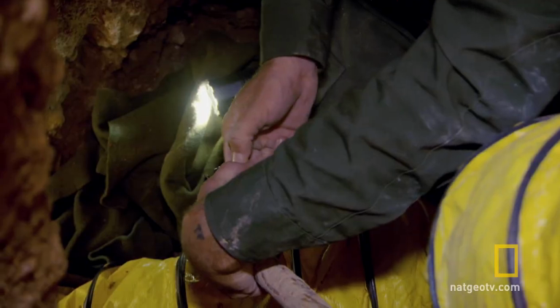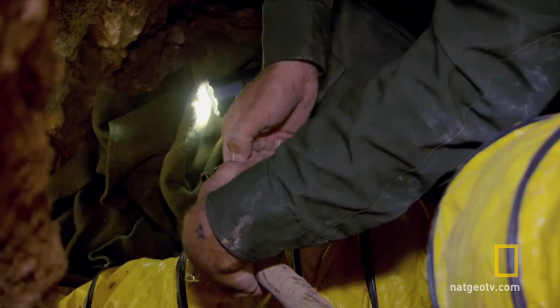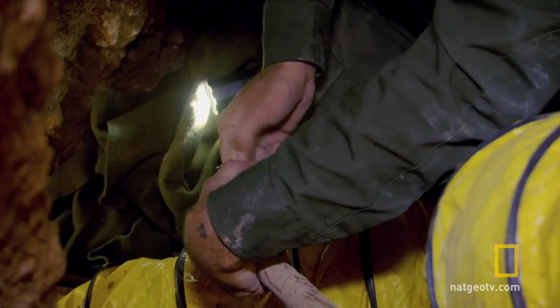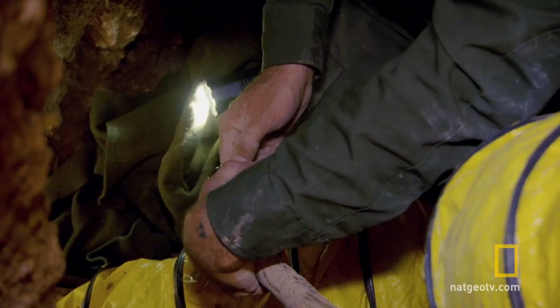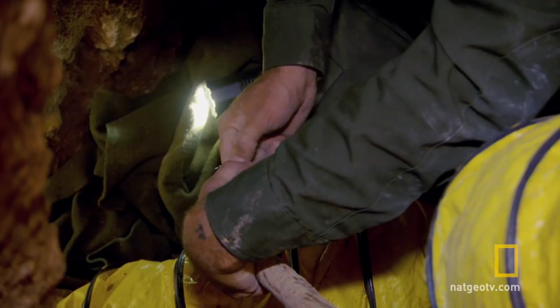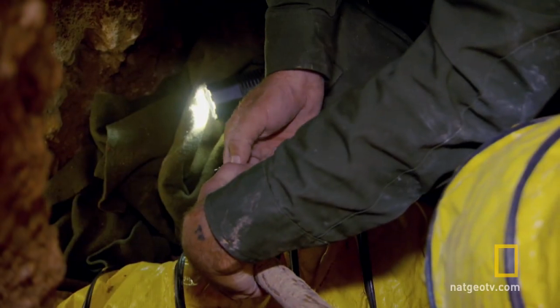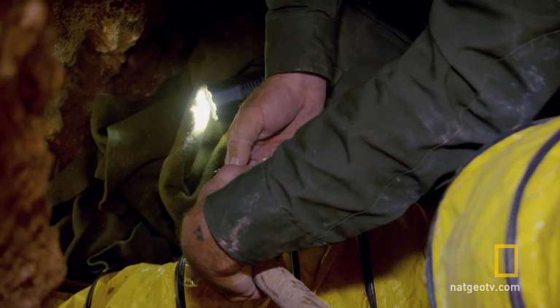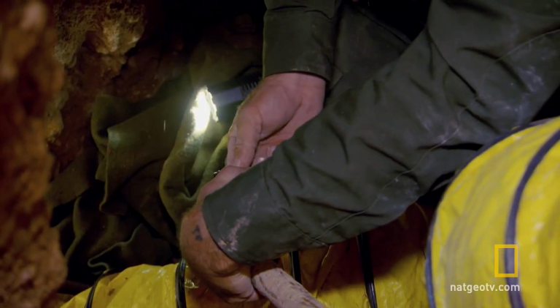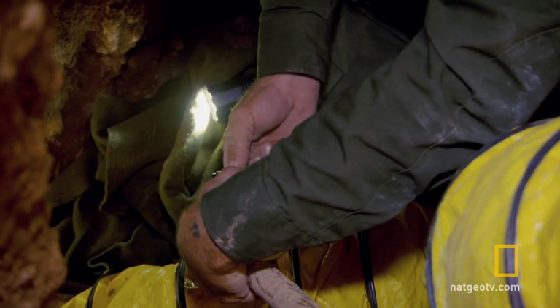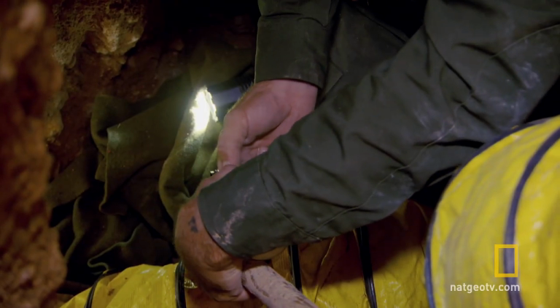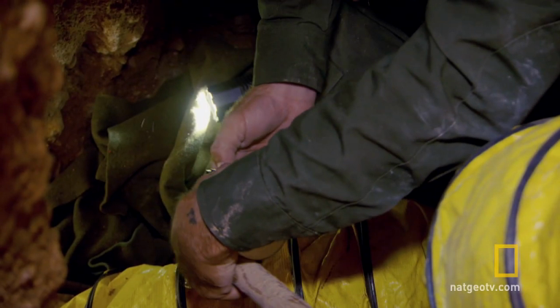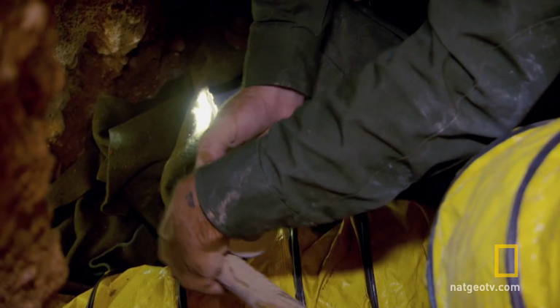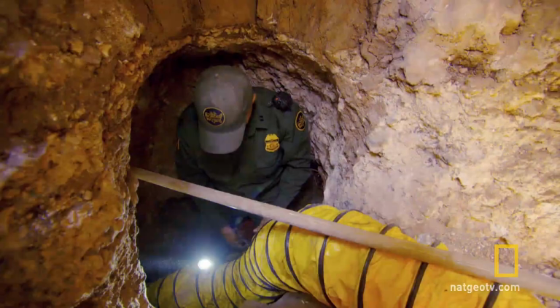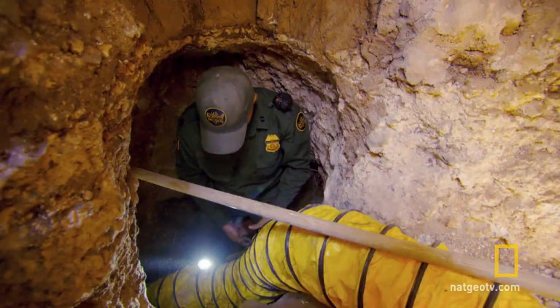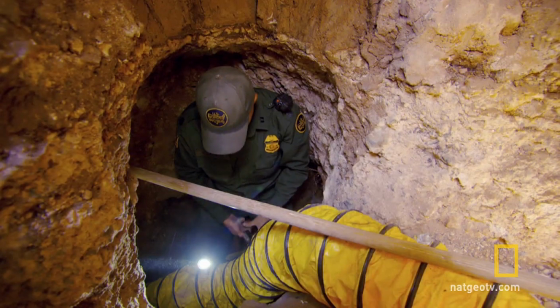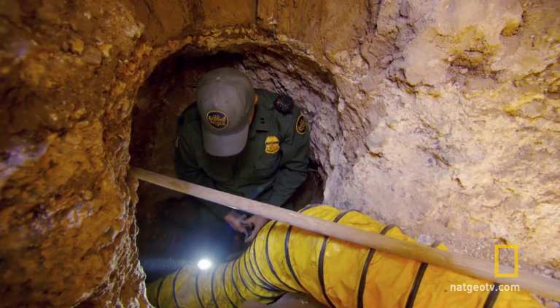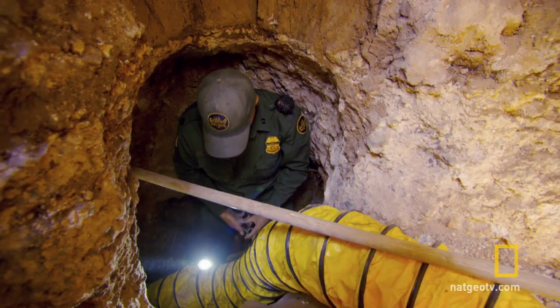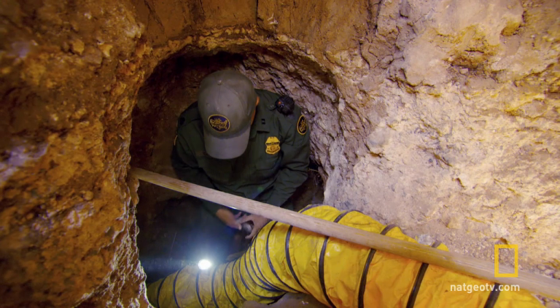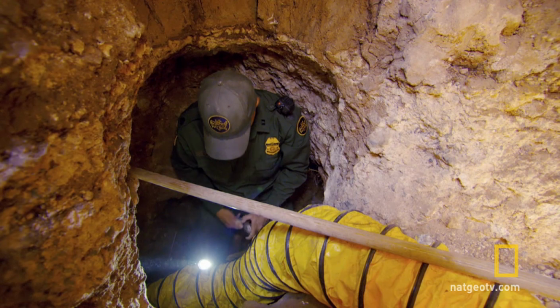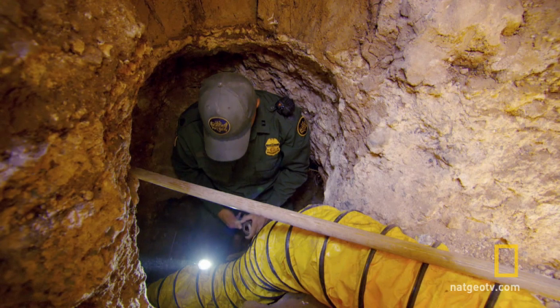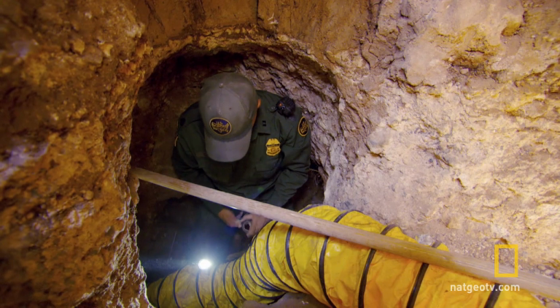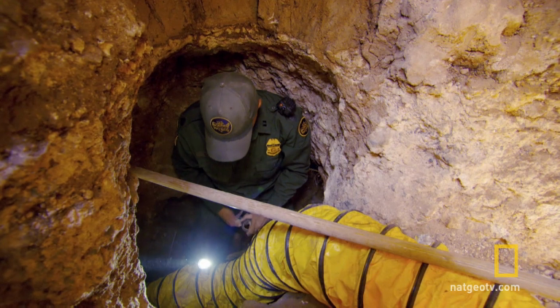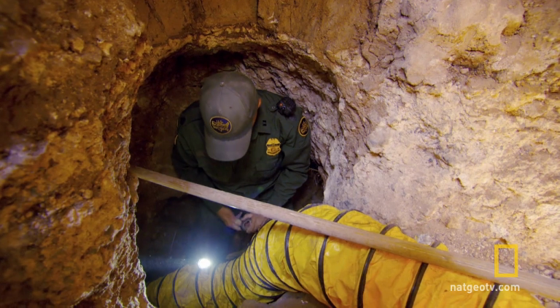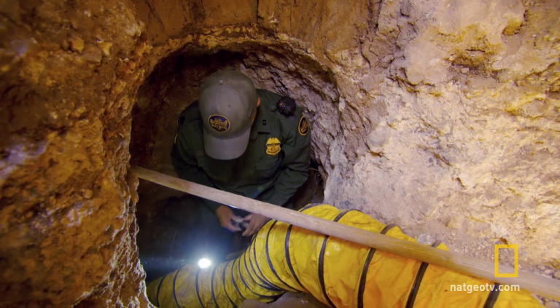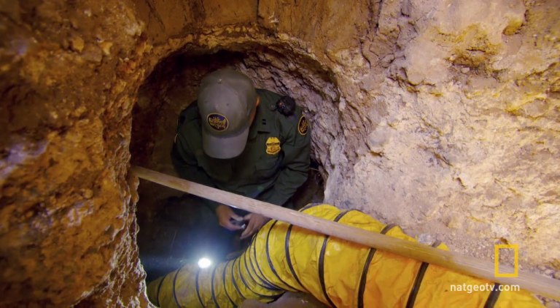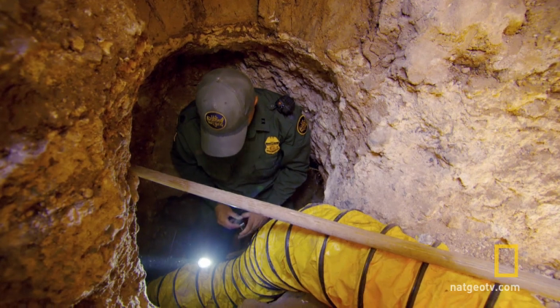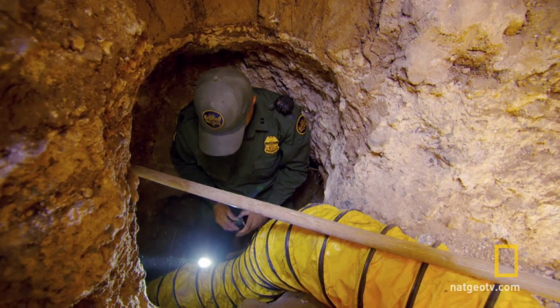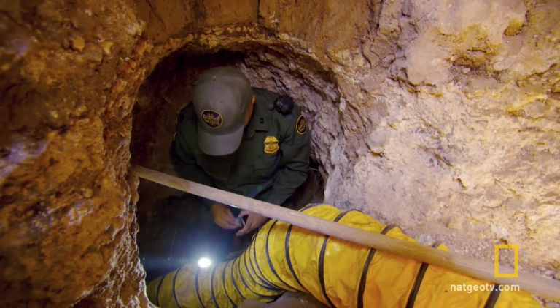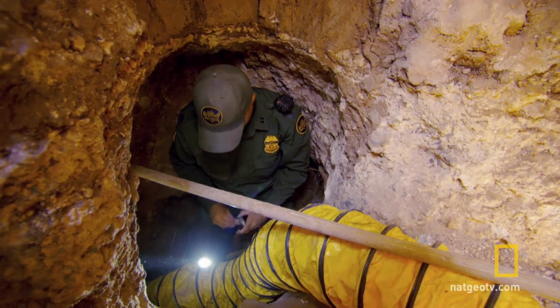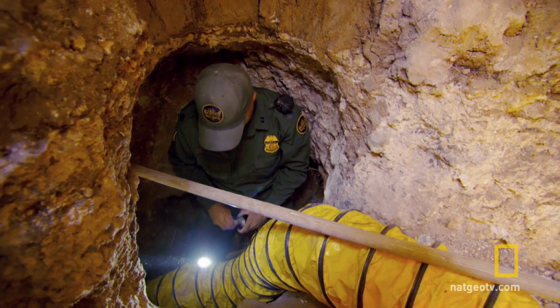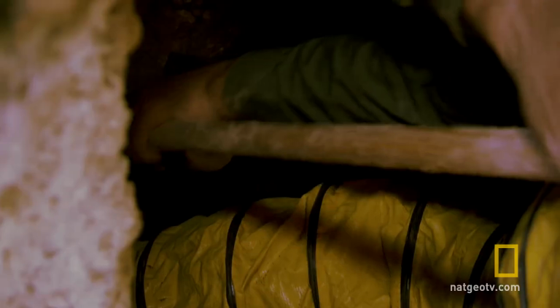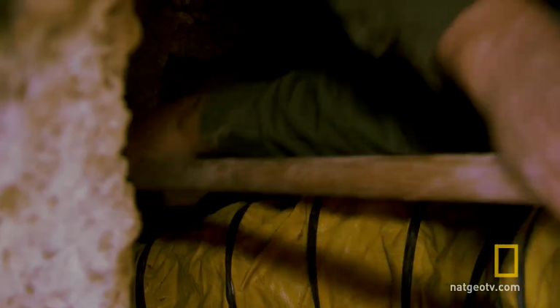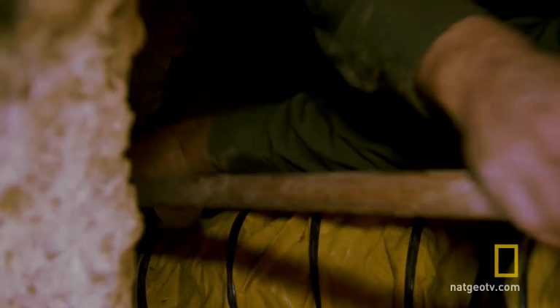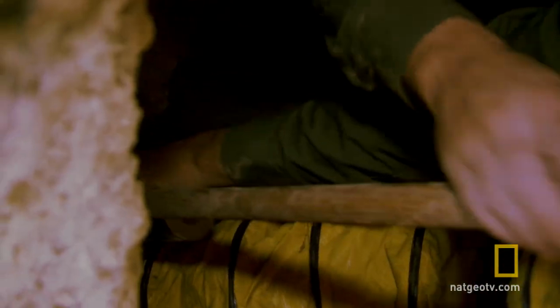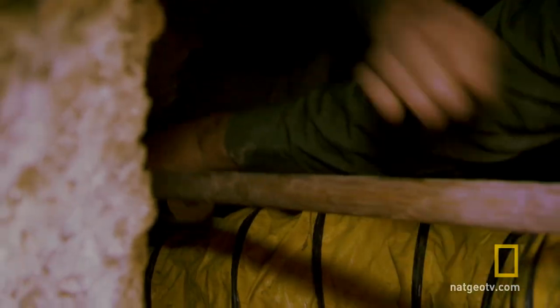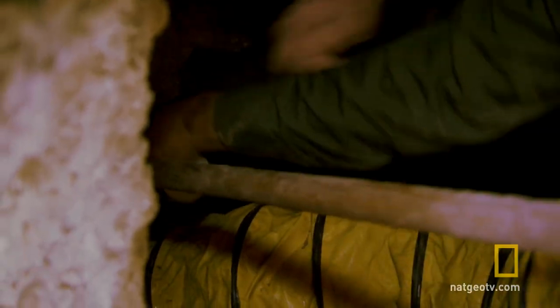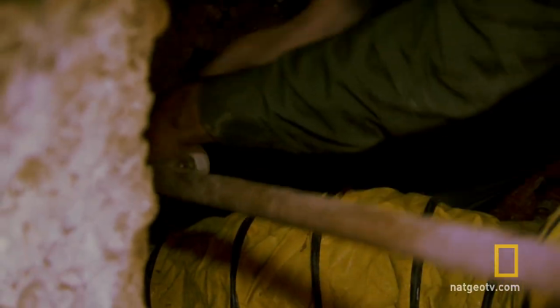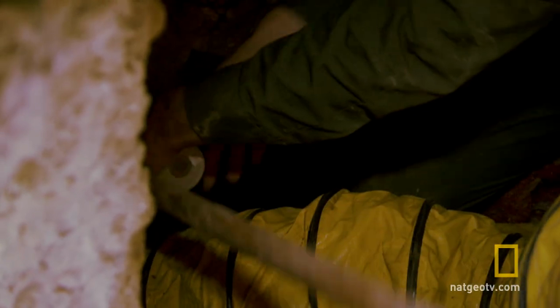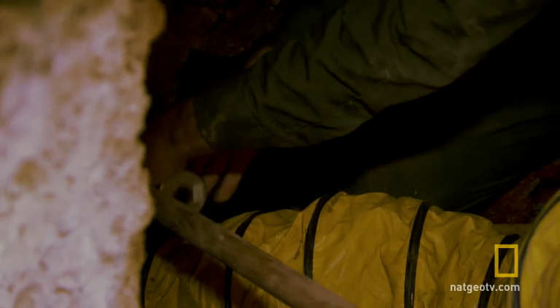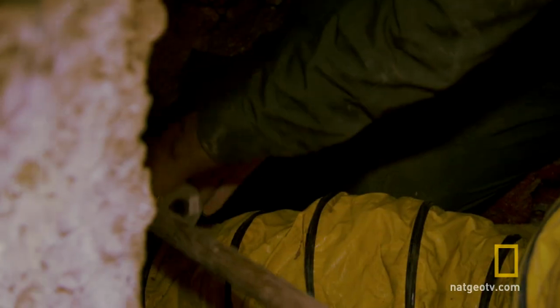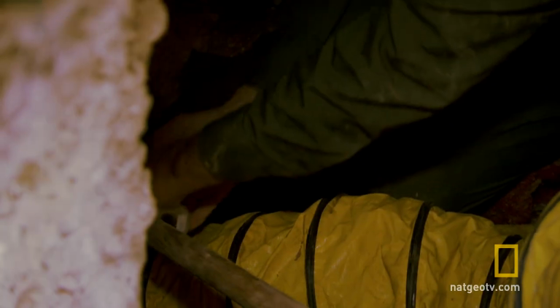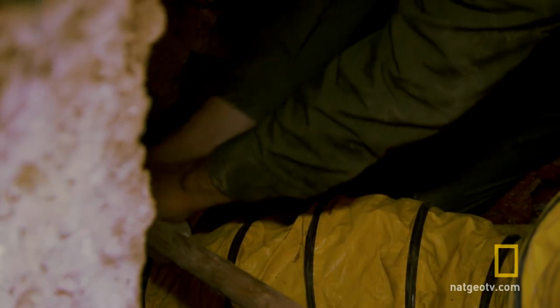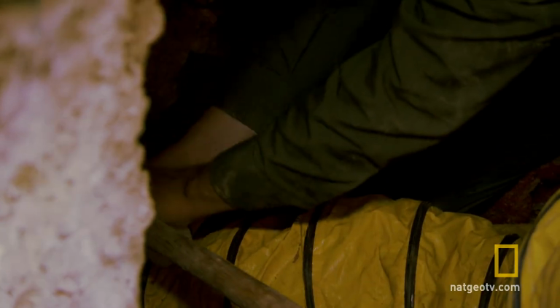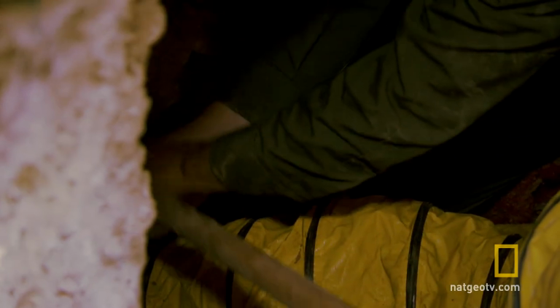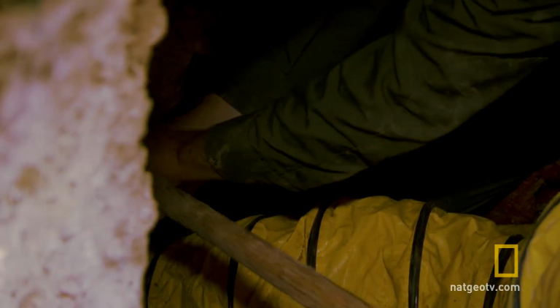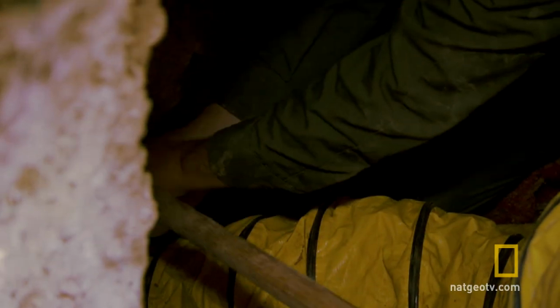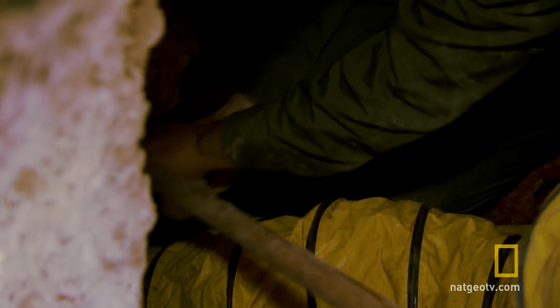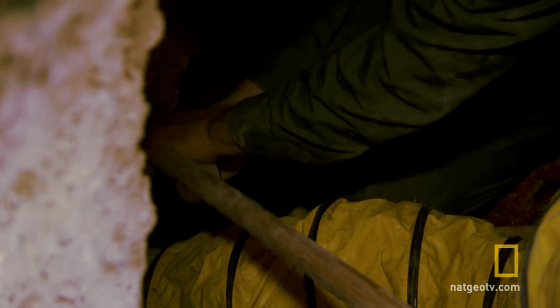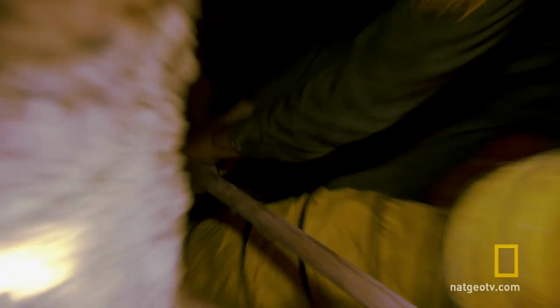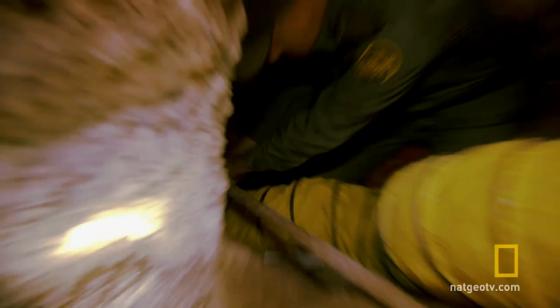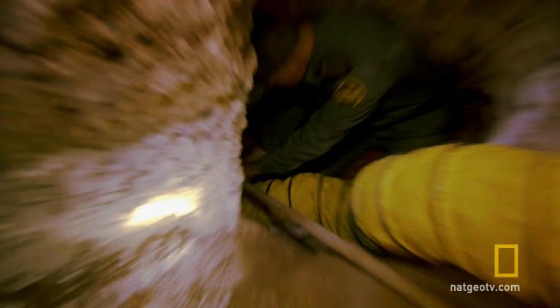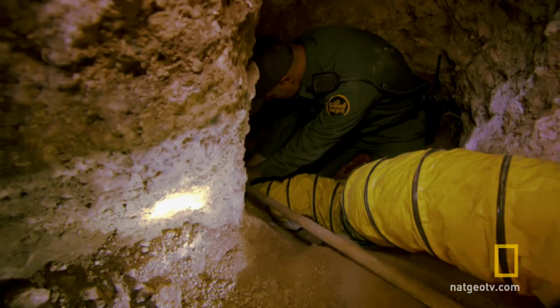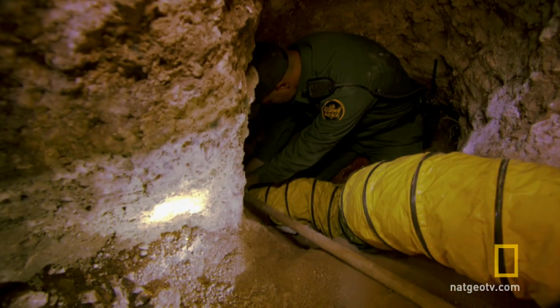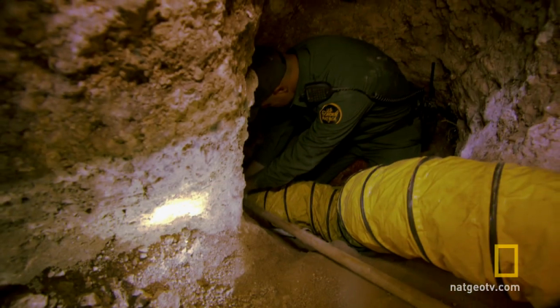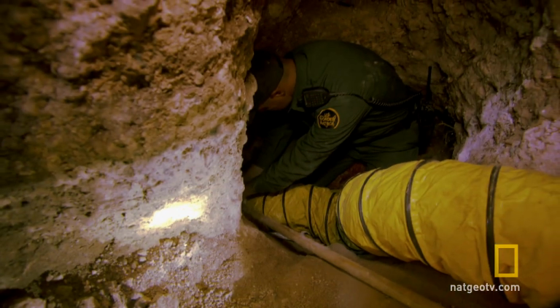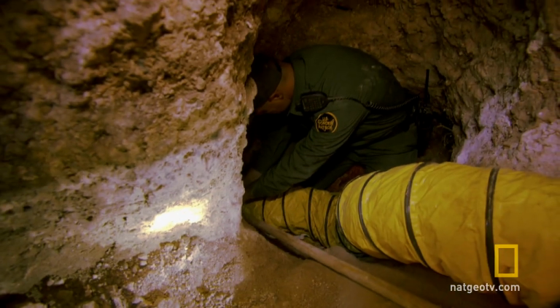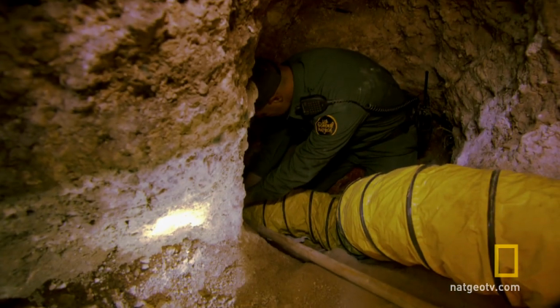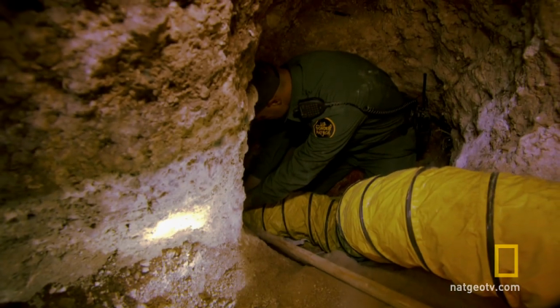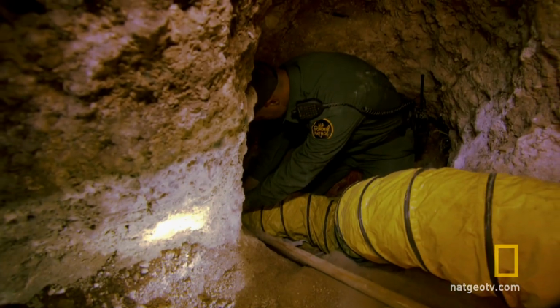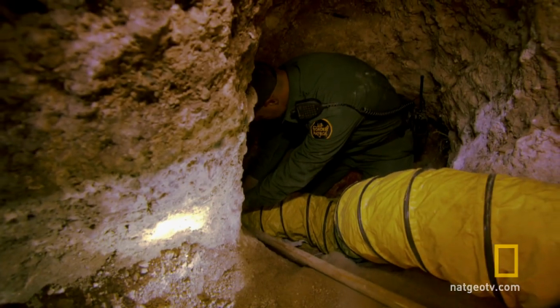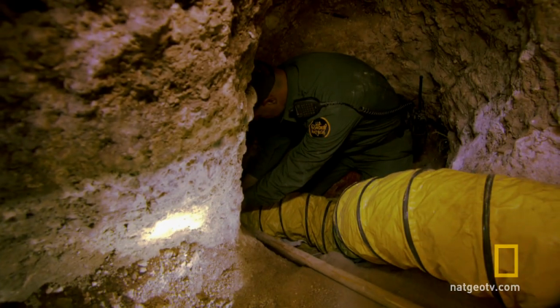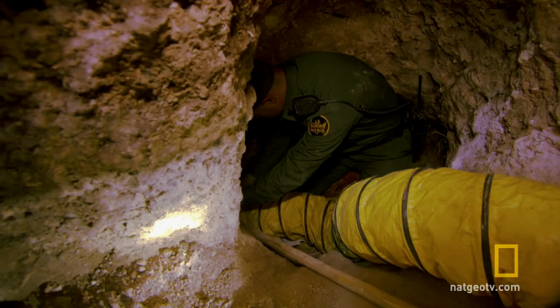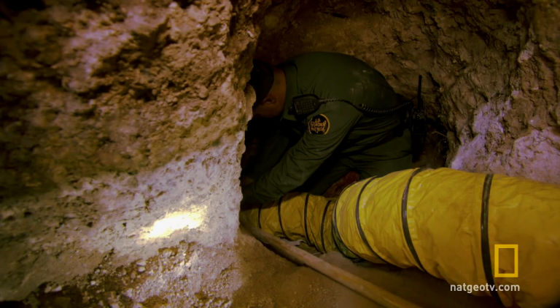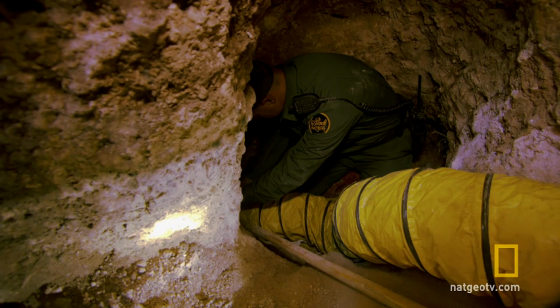You guys ready? Yeah. And they're ready on the south side. Mexican police are standing by as Pittman deploys the grenade.